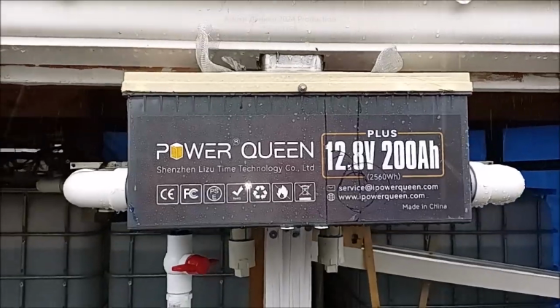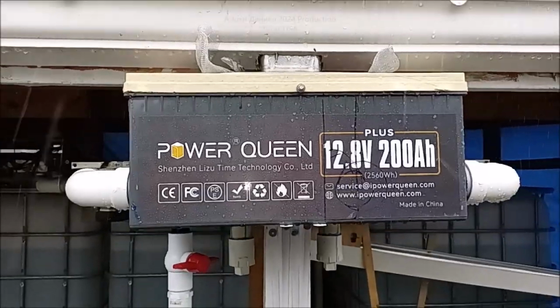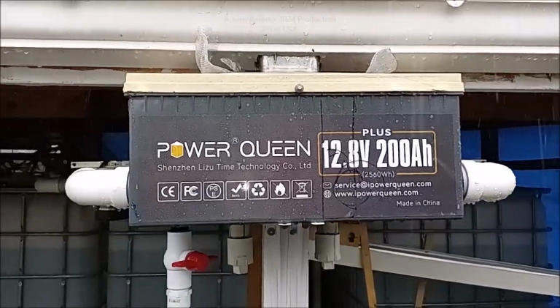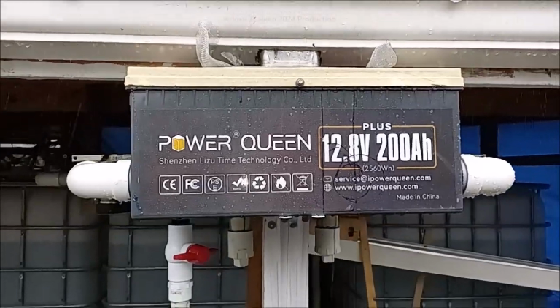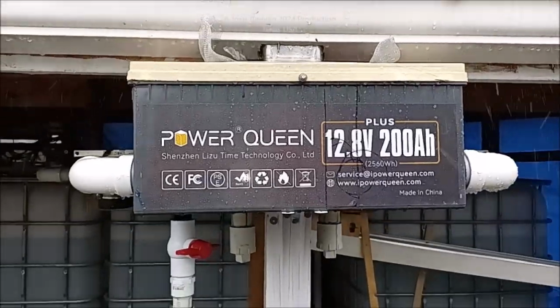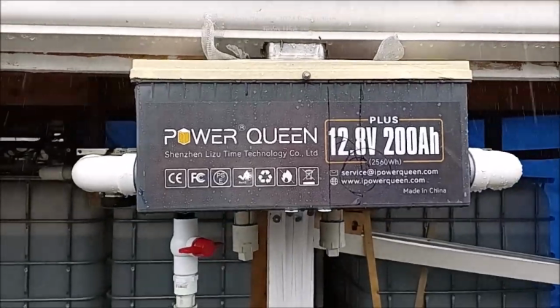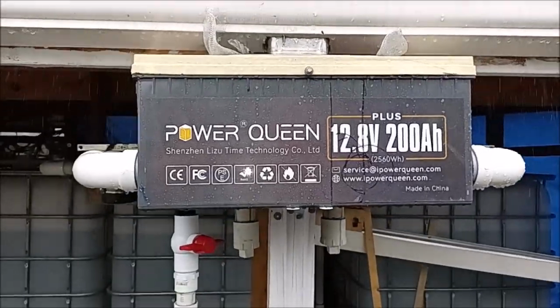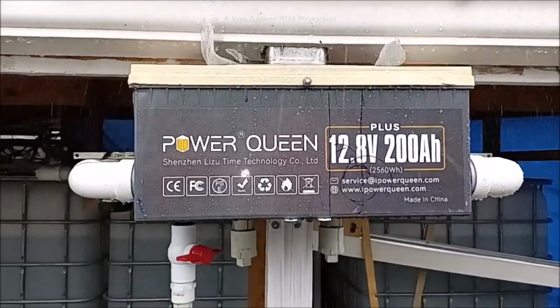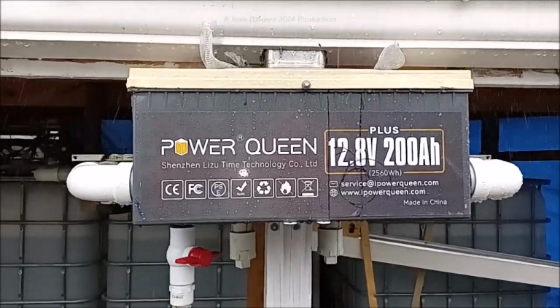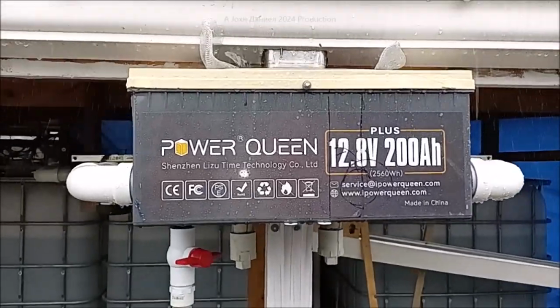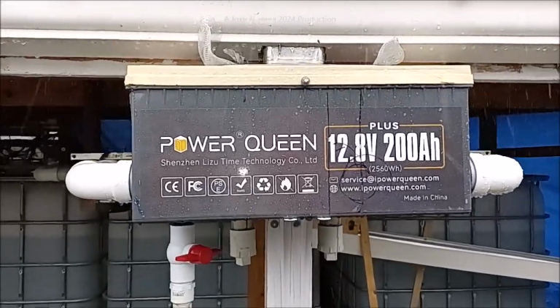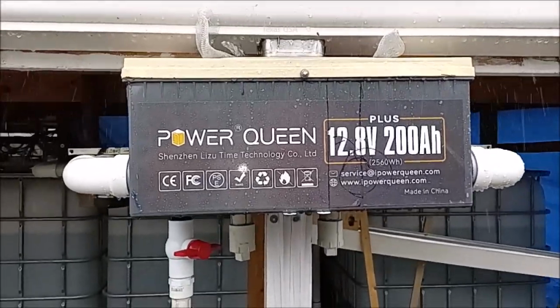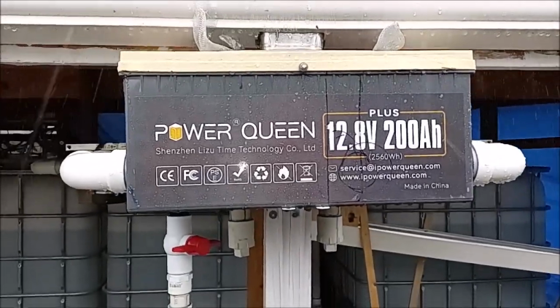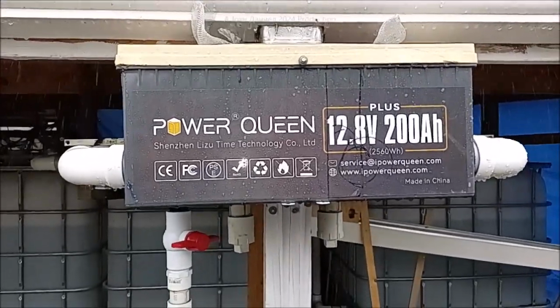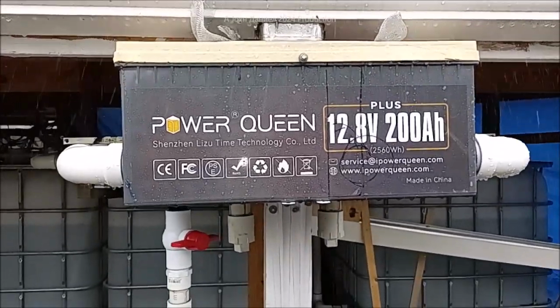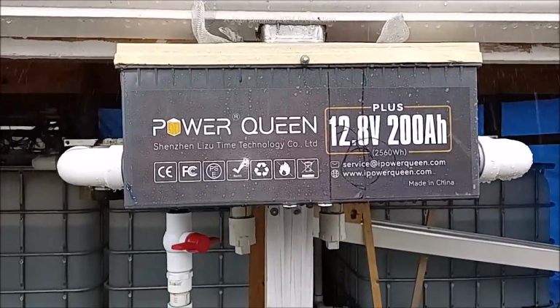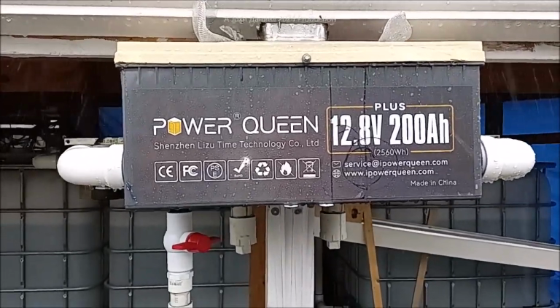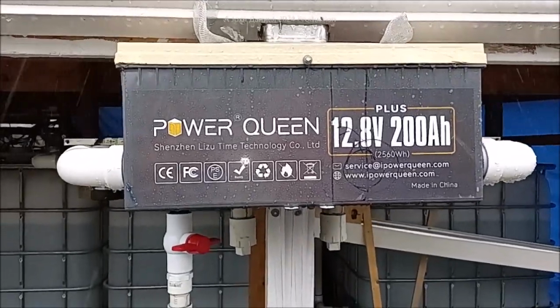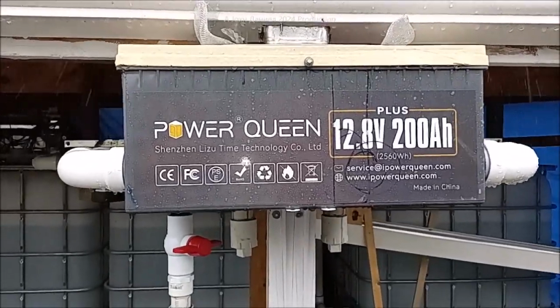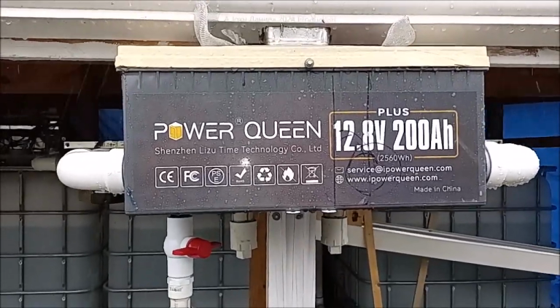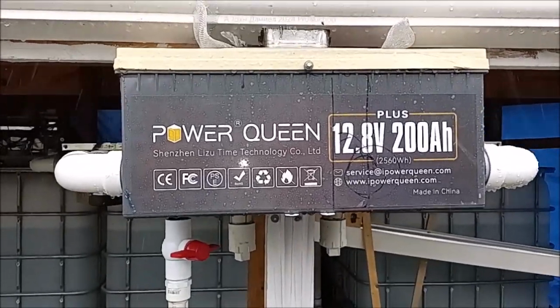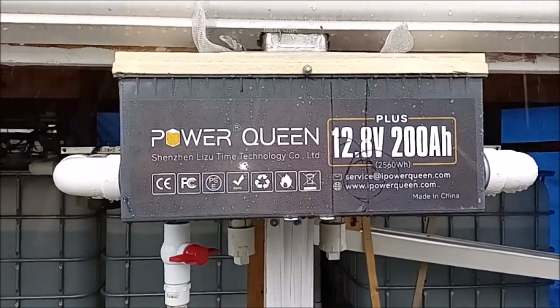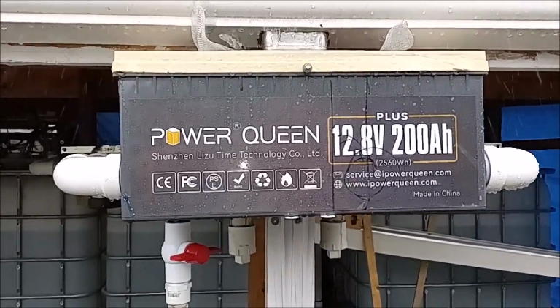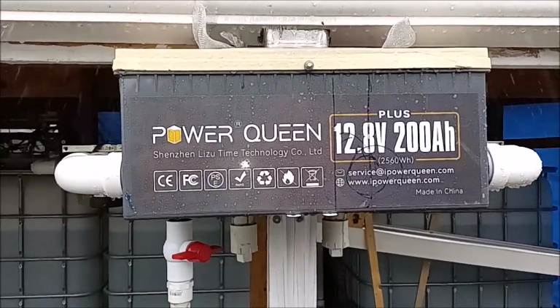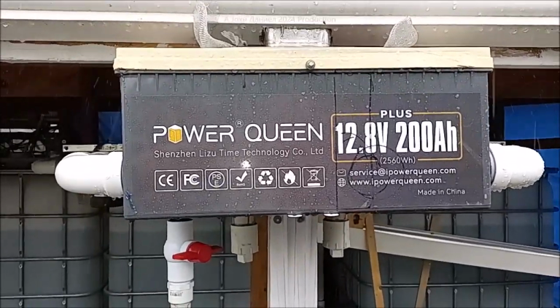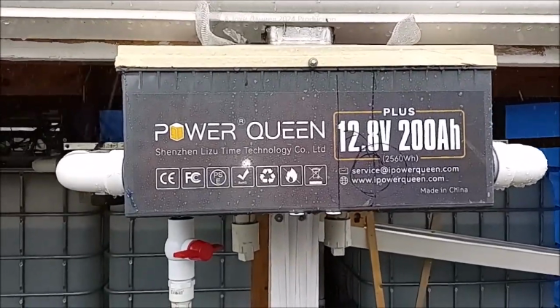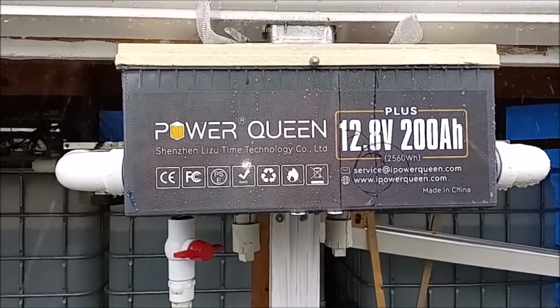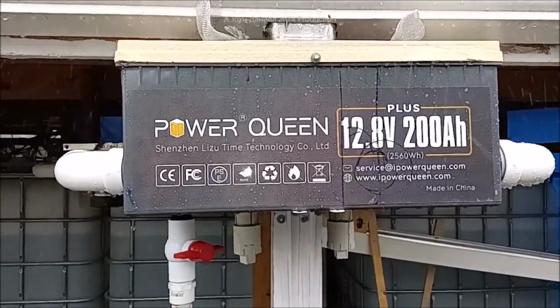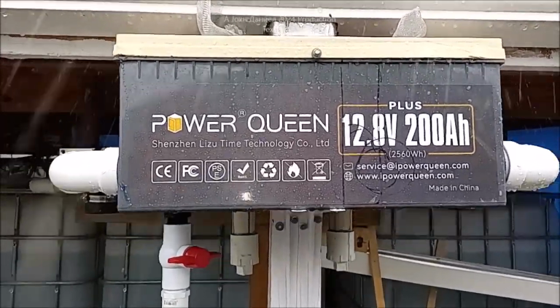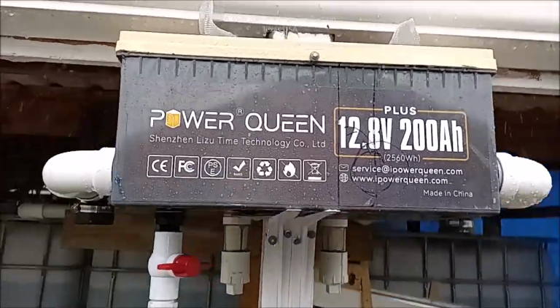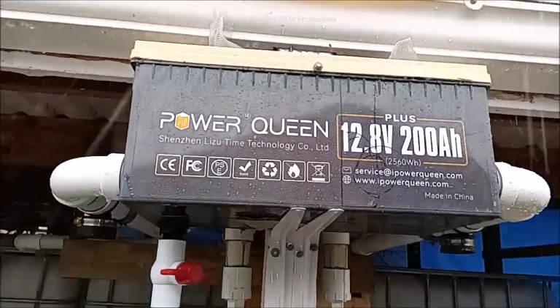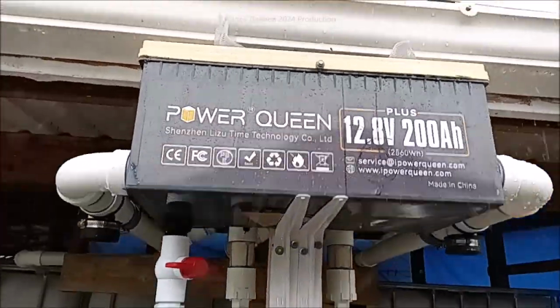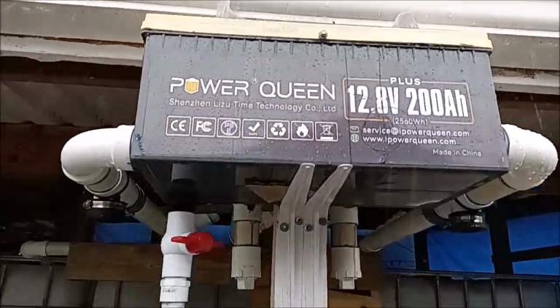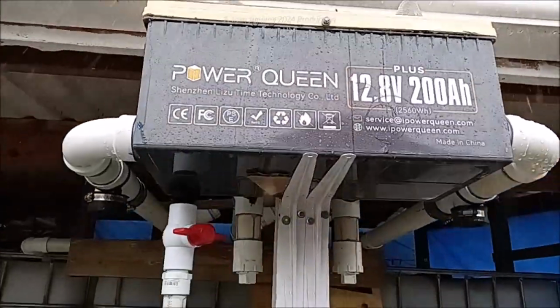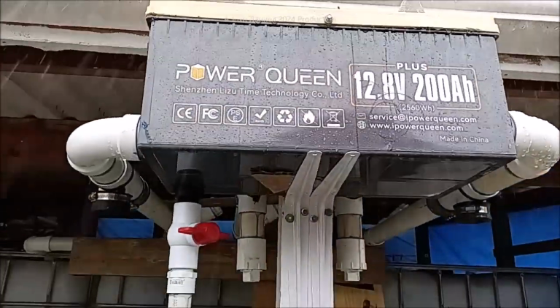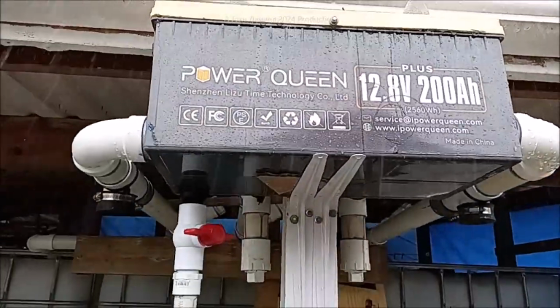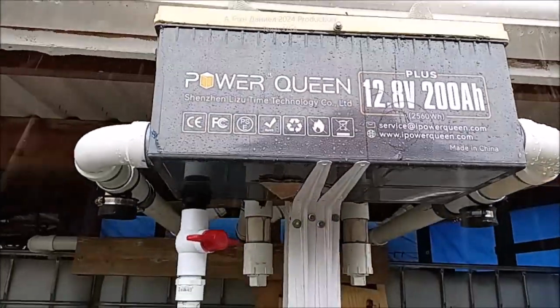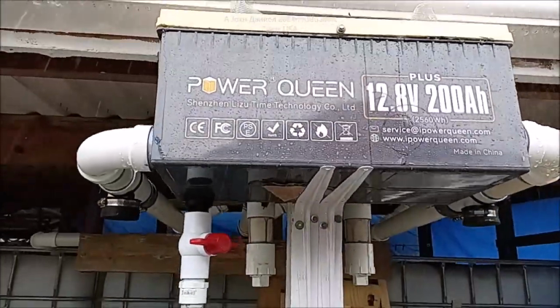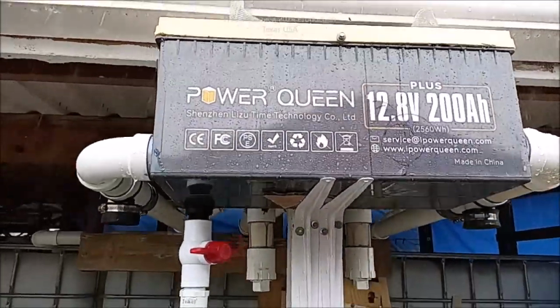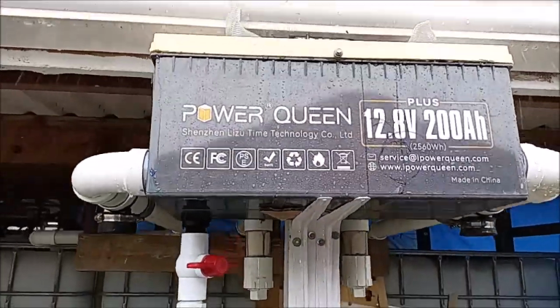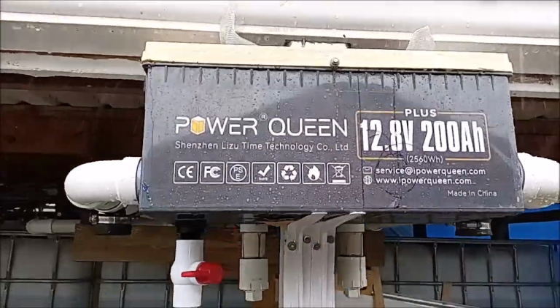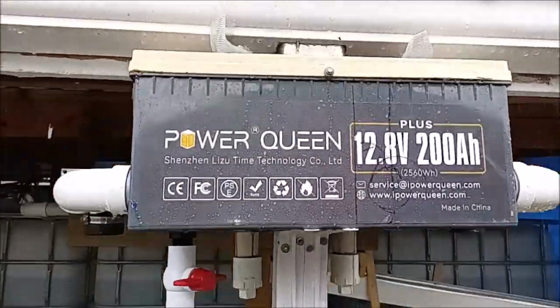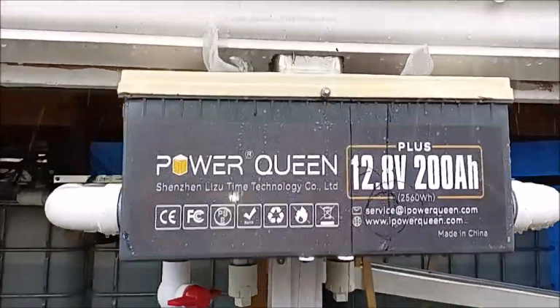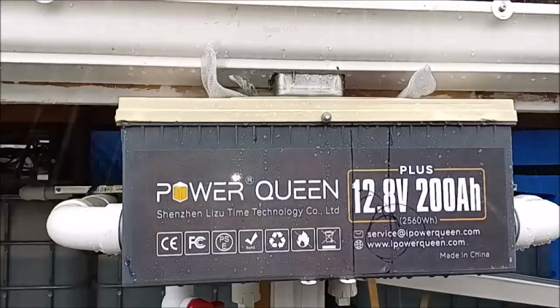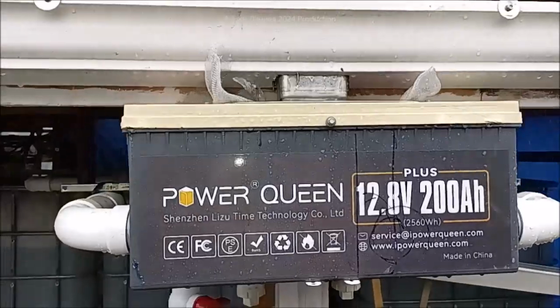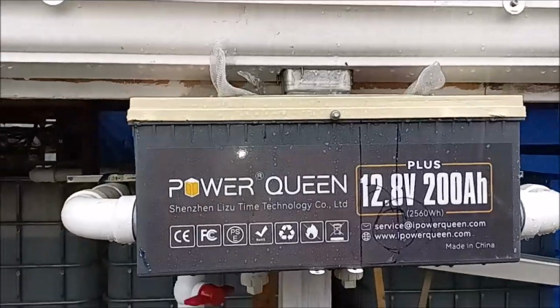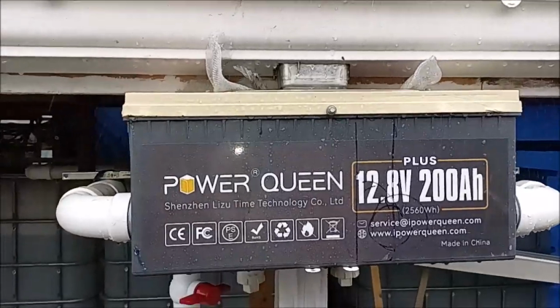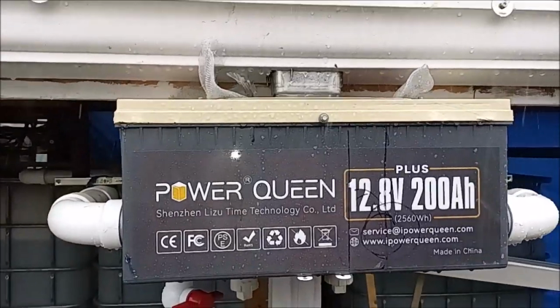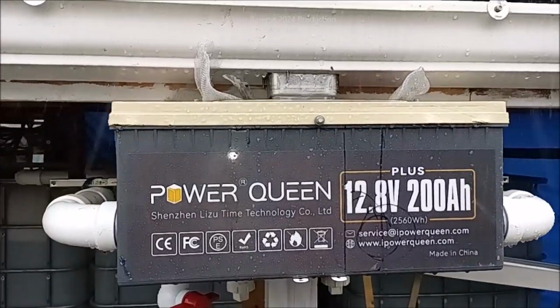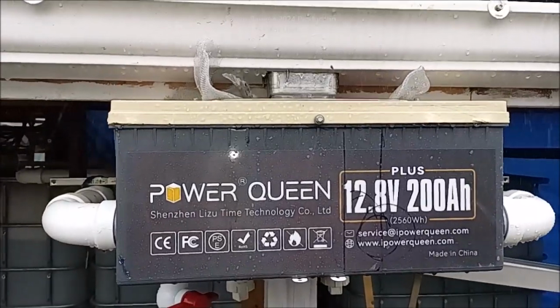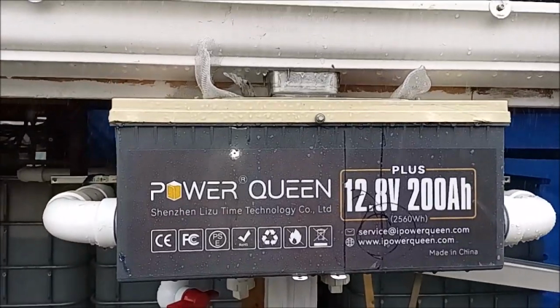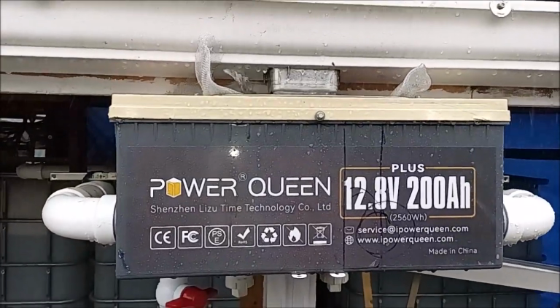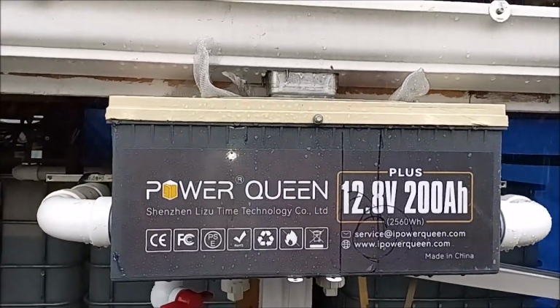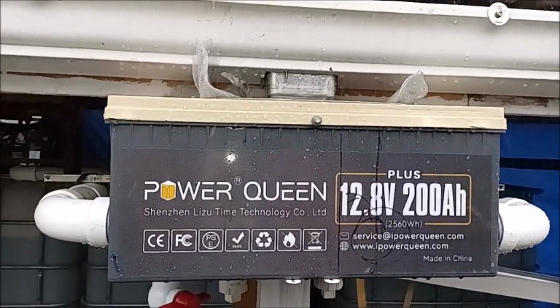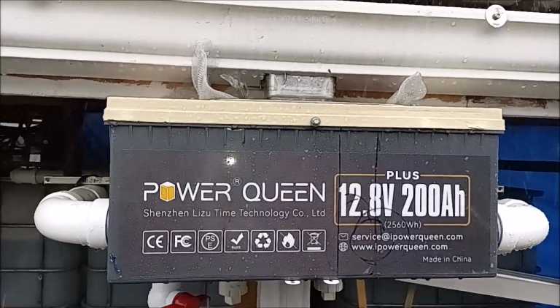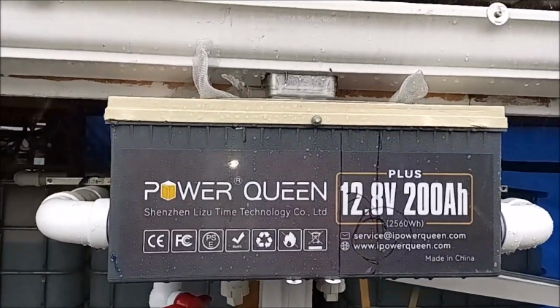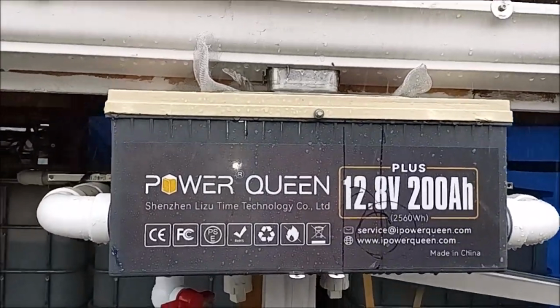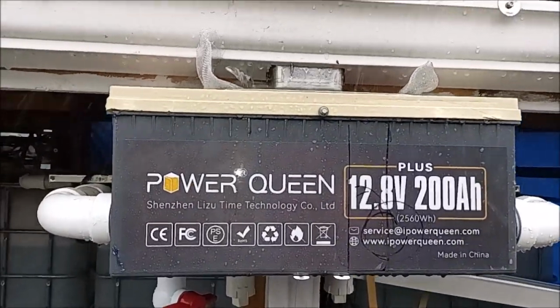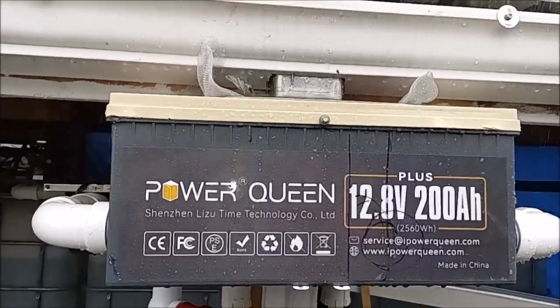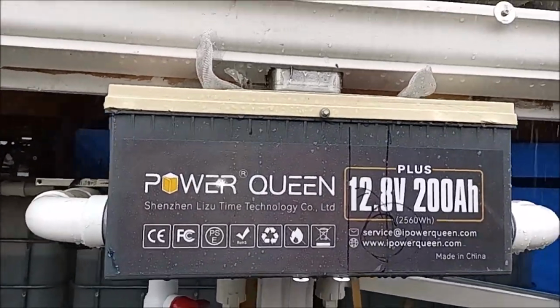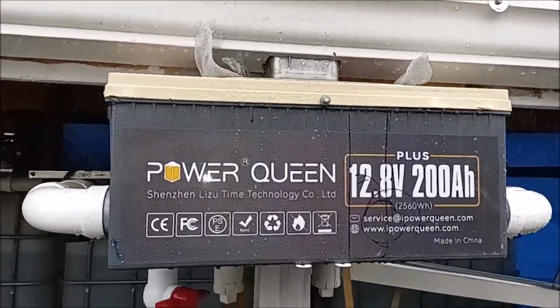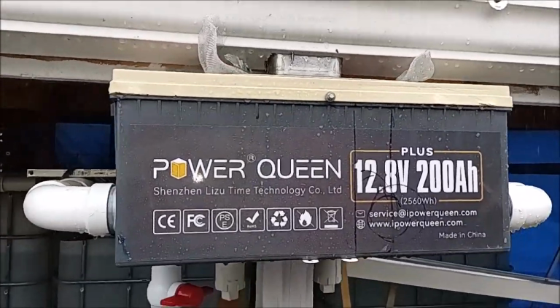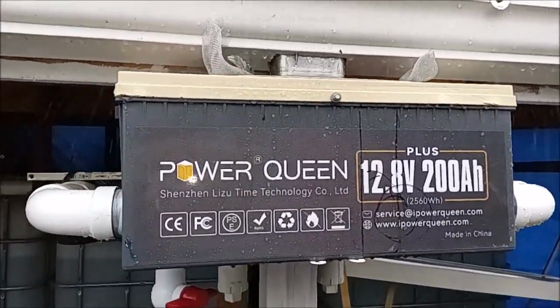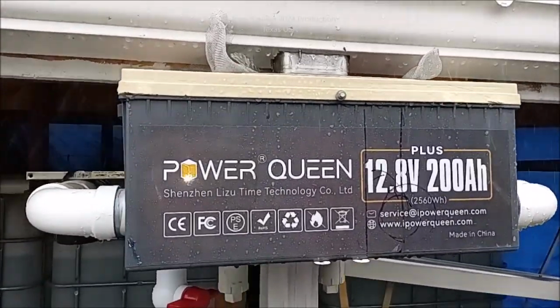Hey guys, you want to see what this crazy contraption turned into? Stay tuned, we're going to get to that.